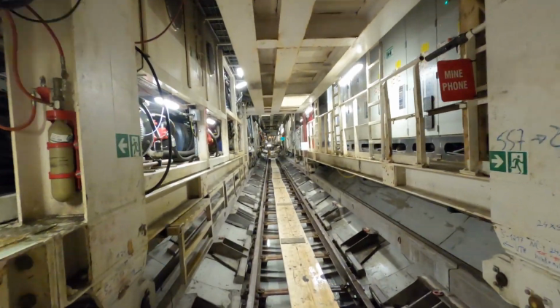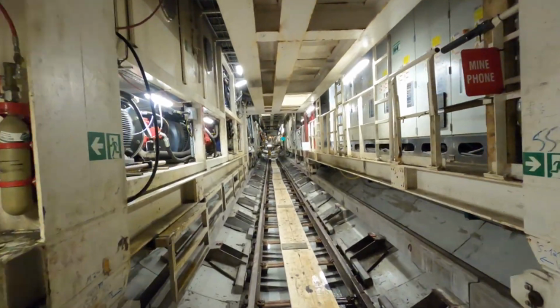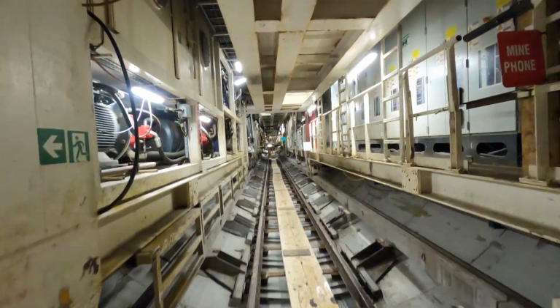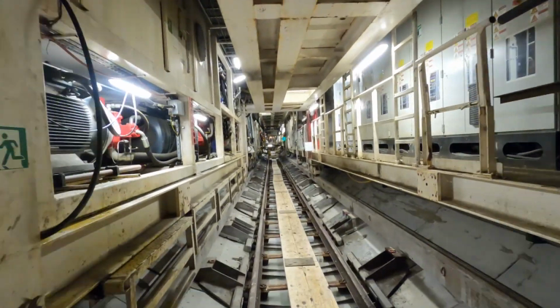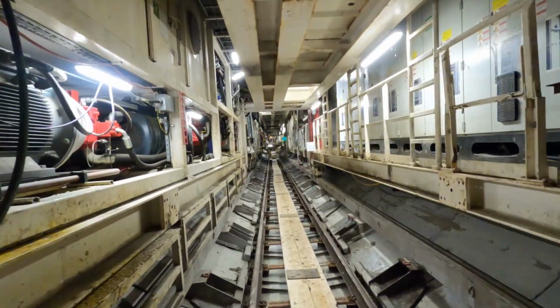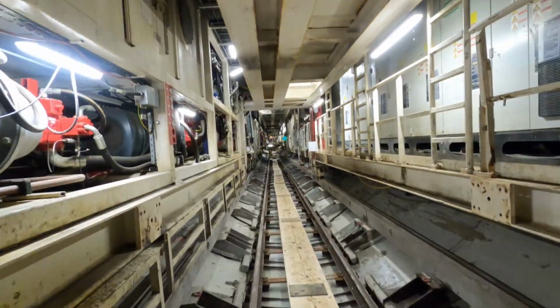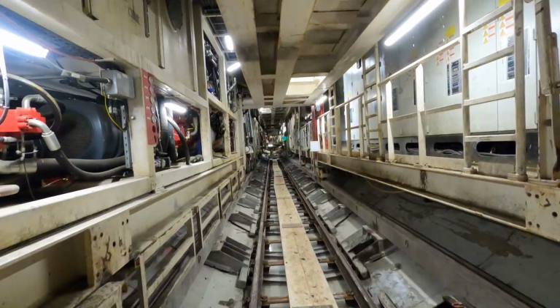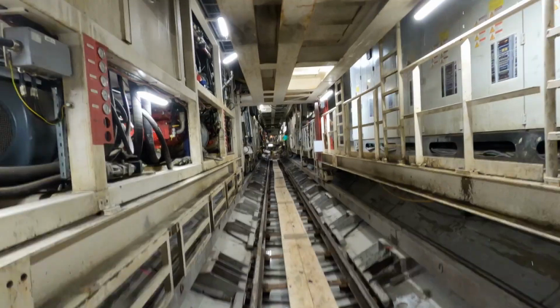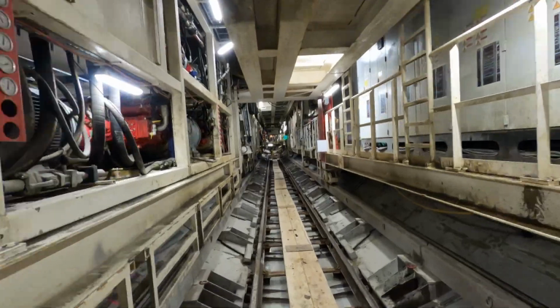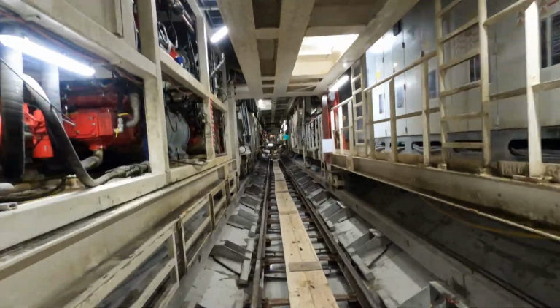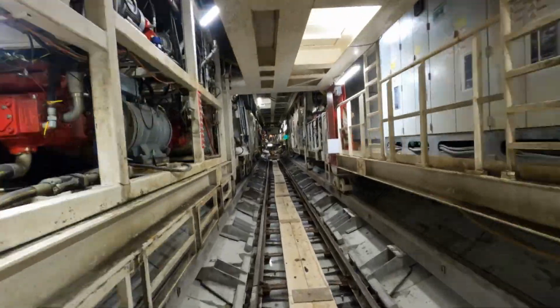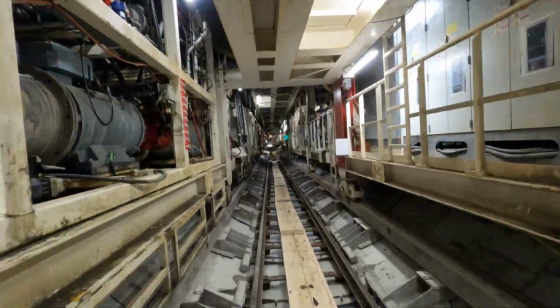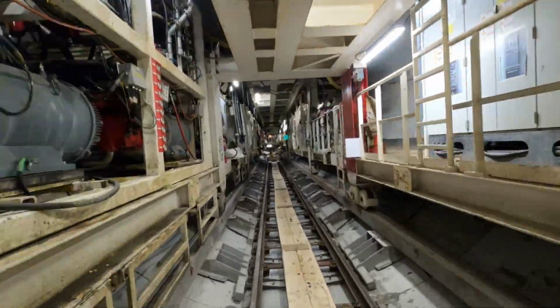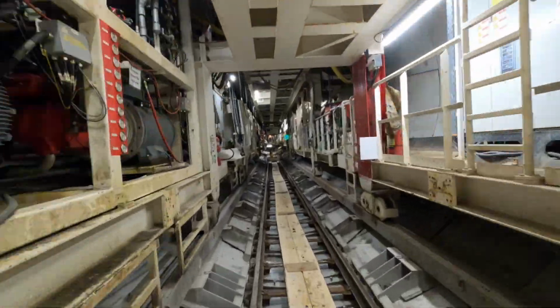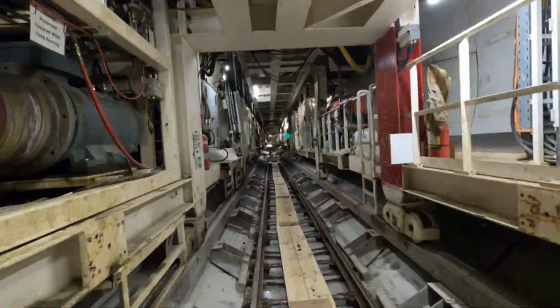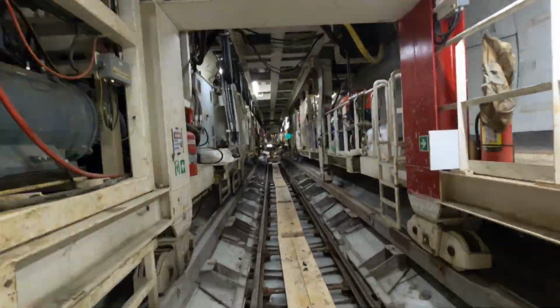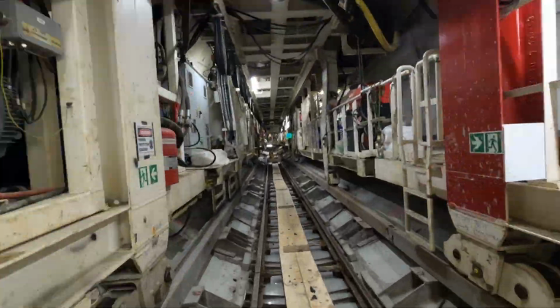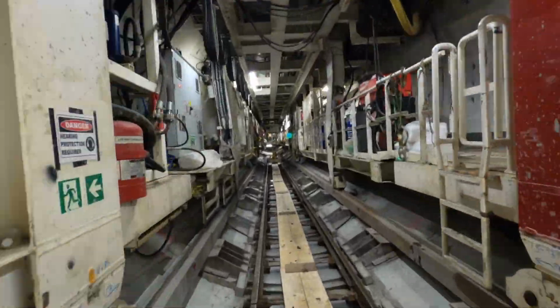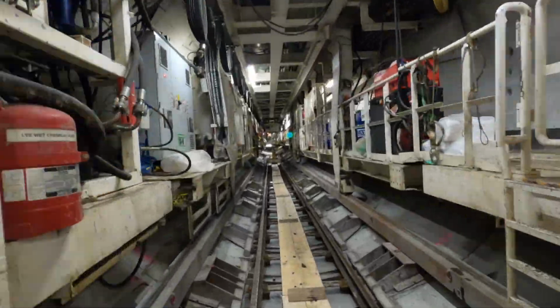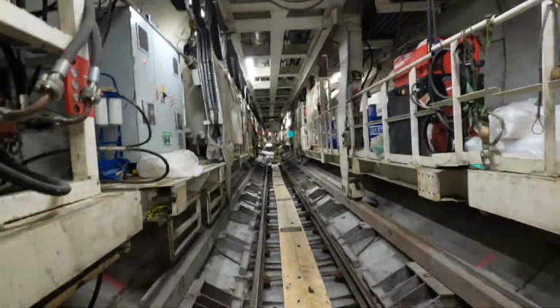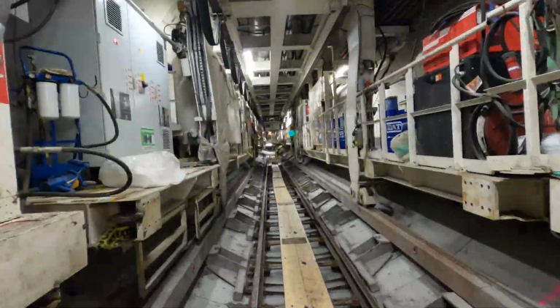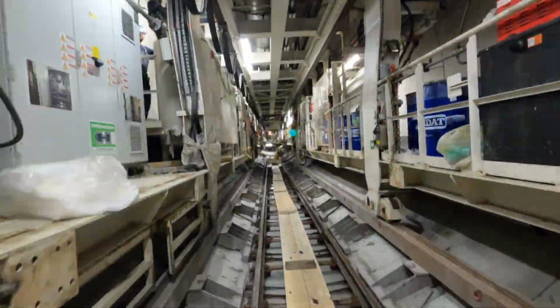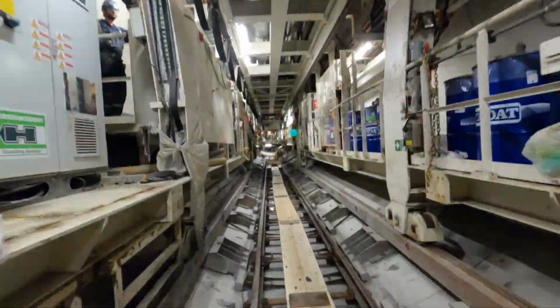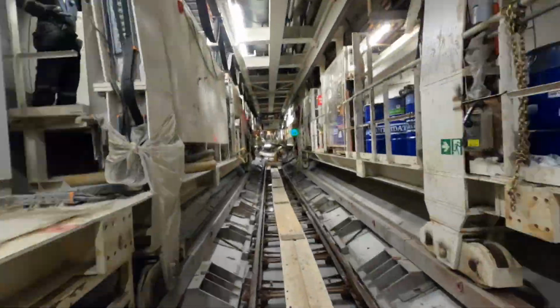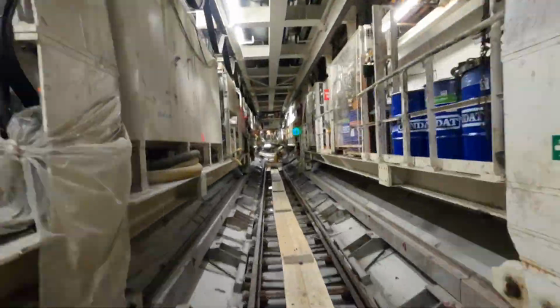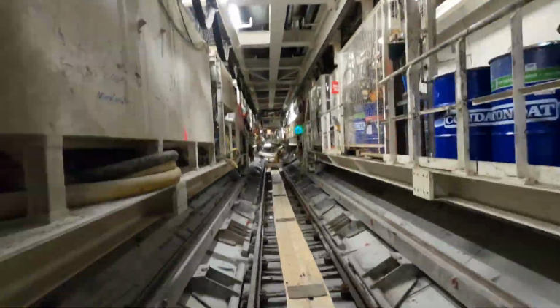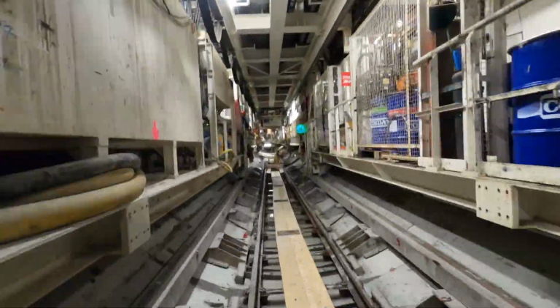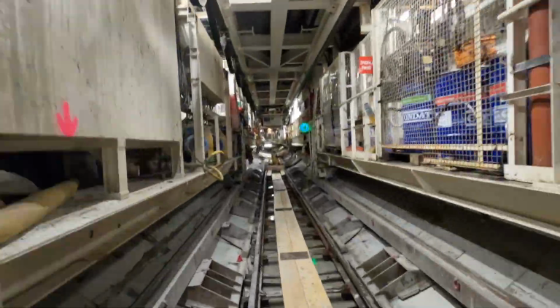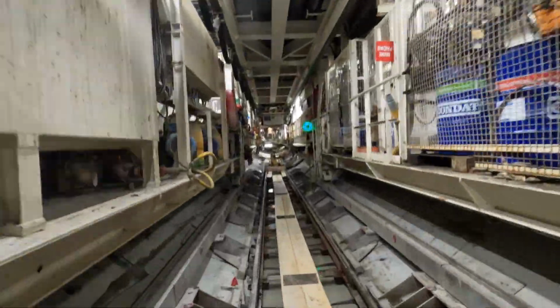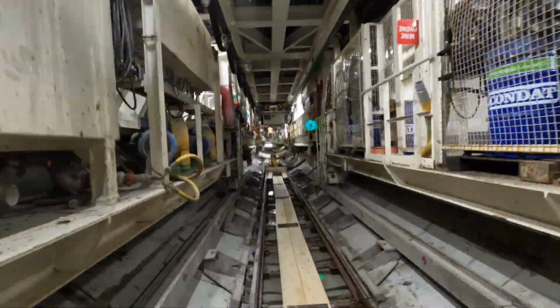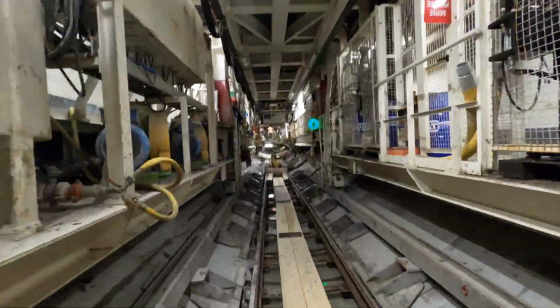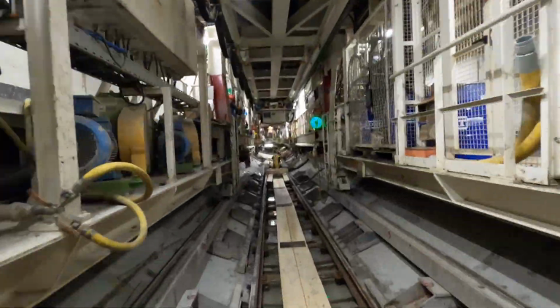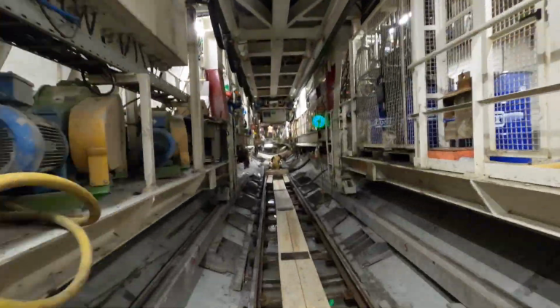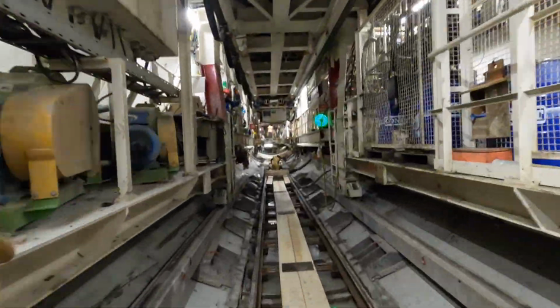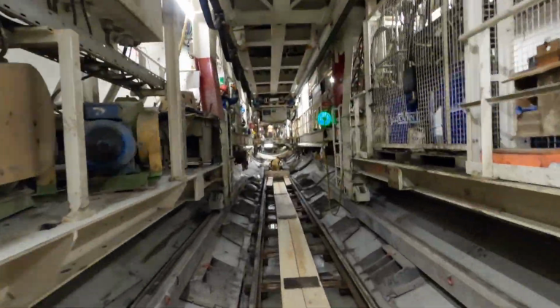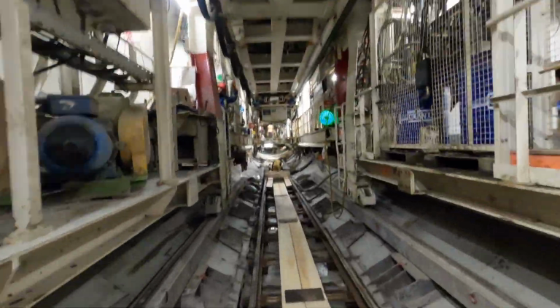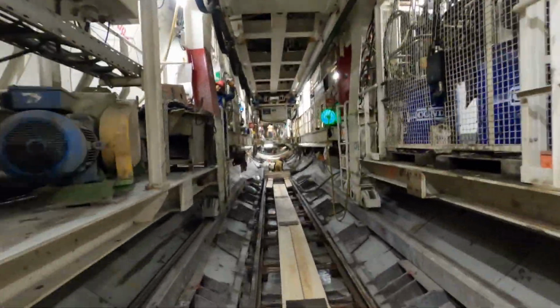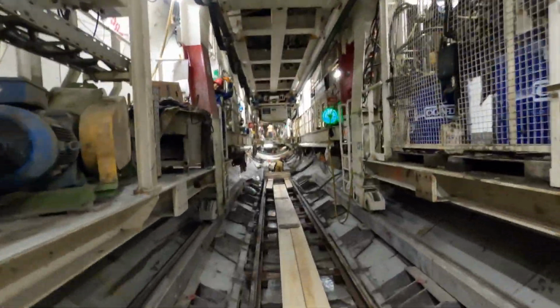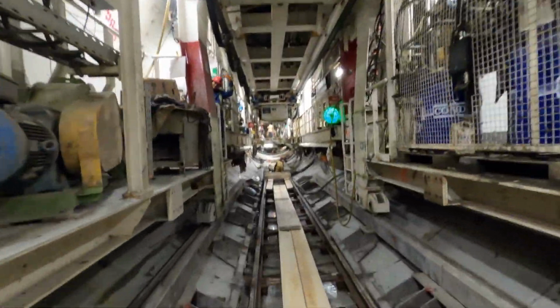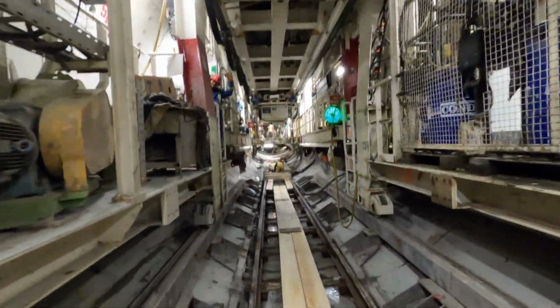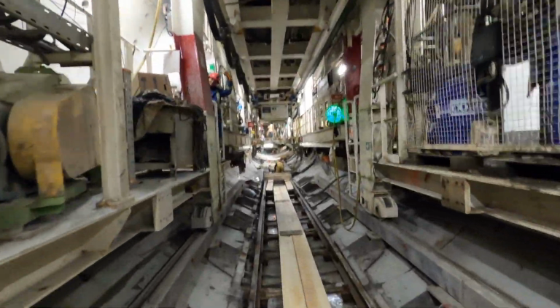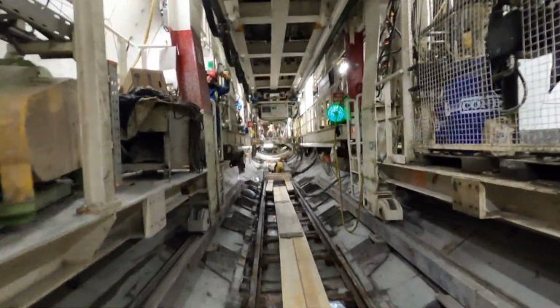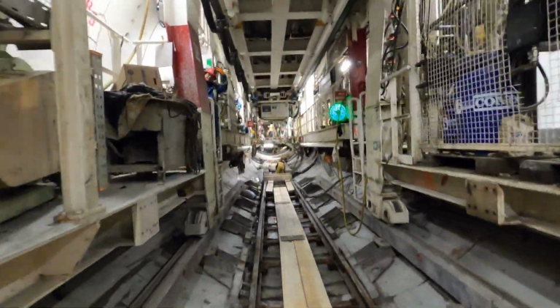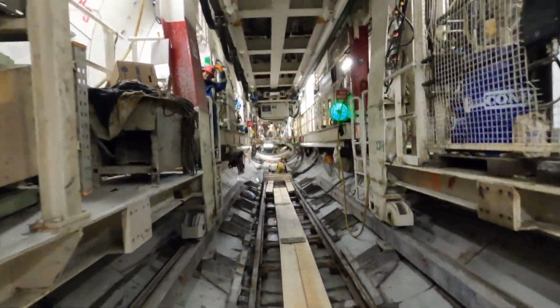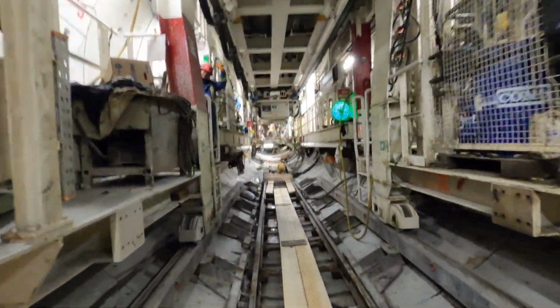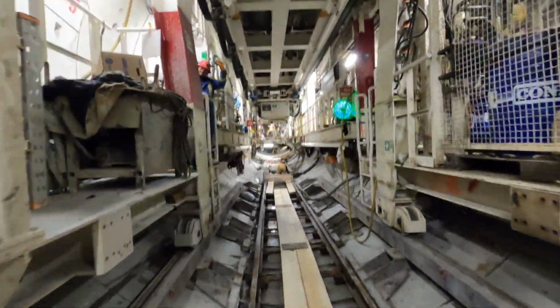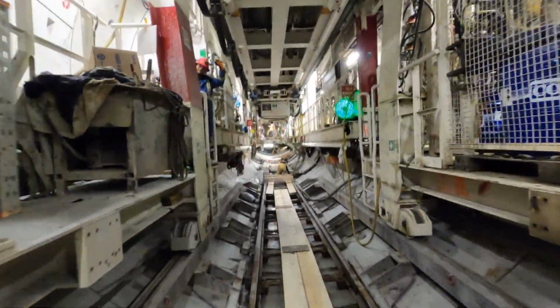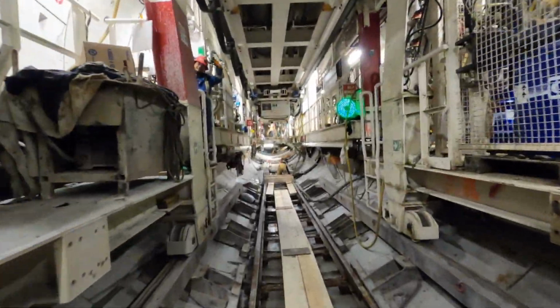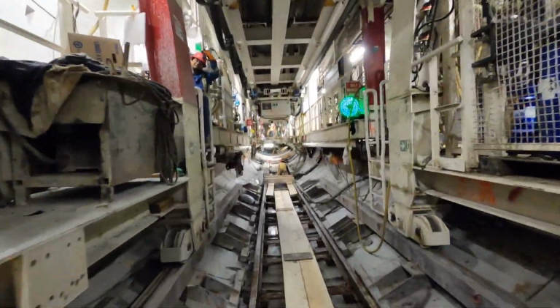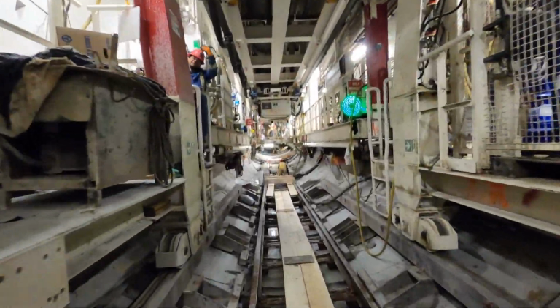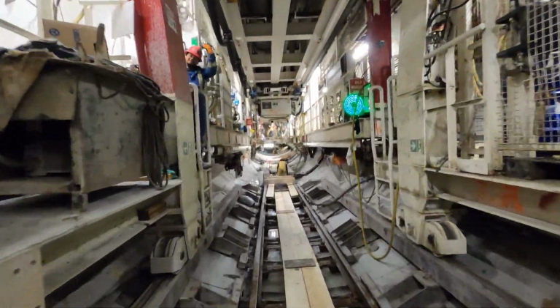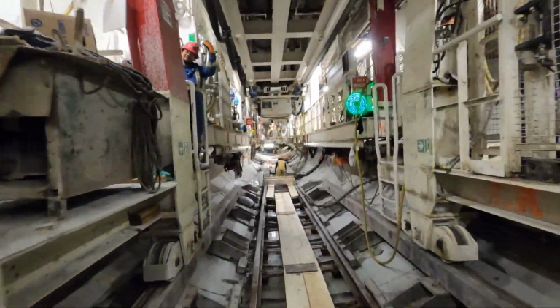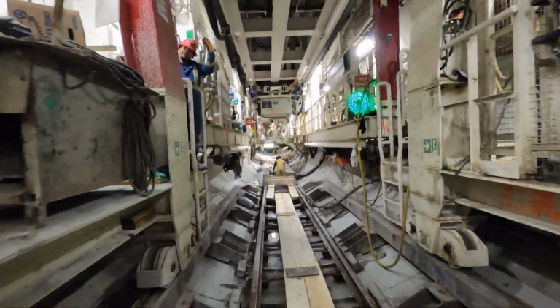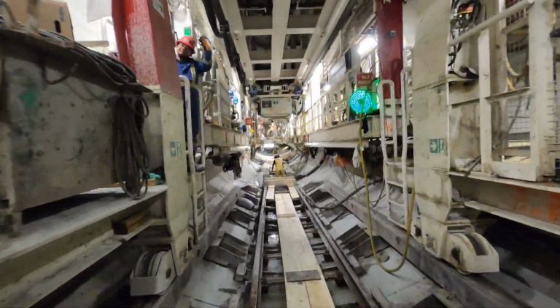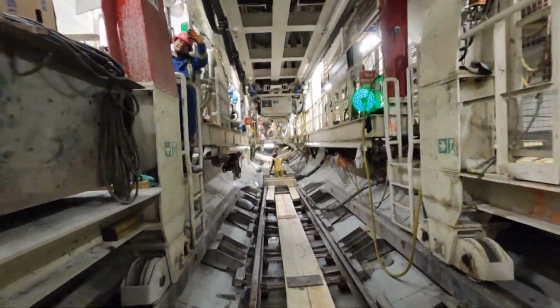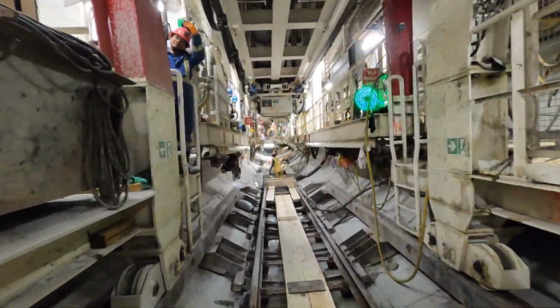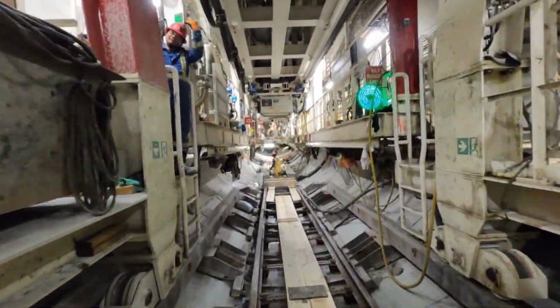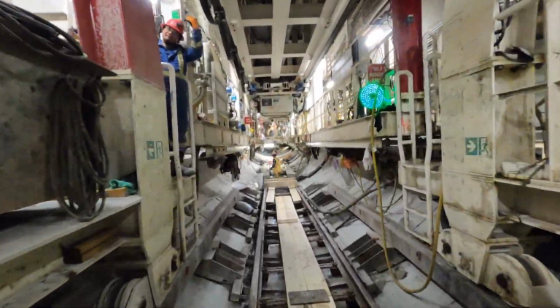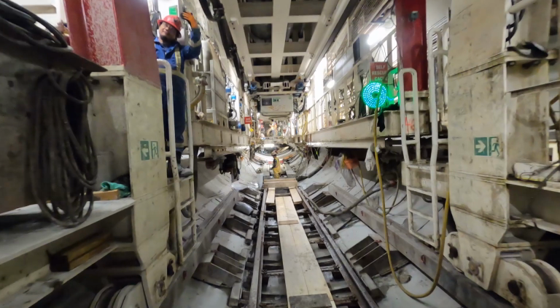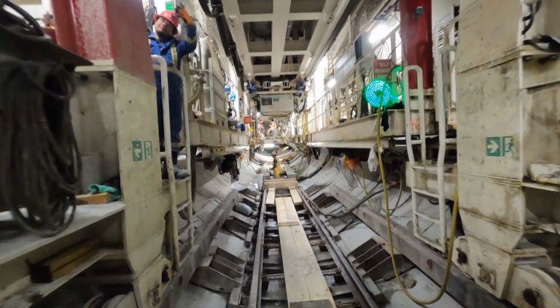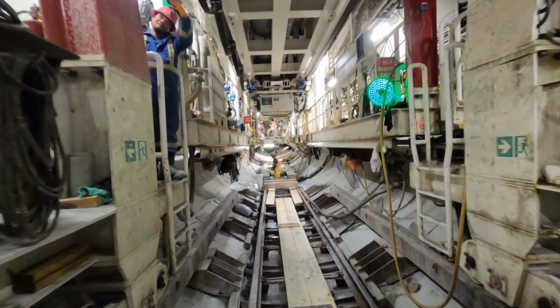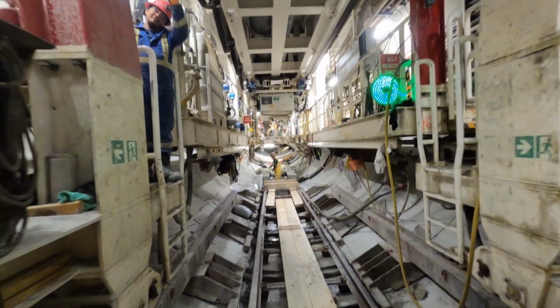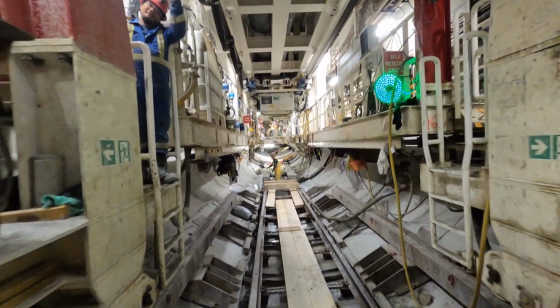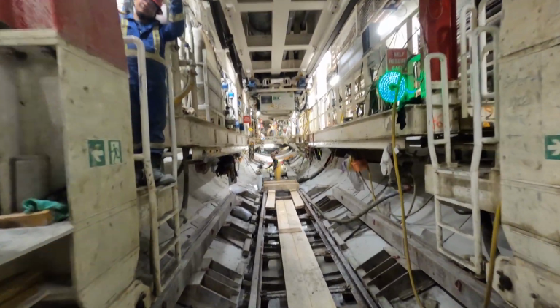The TBM is more than 130 meters in length. Inside, it's a bit like being on a submarine.